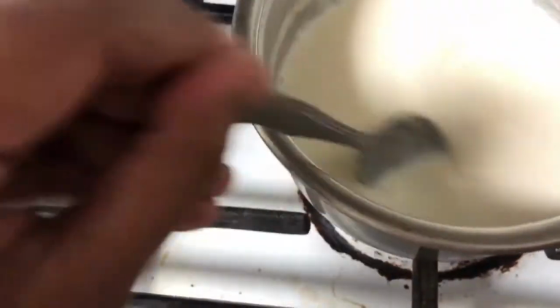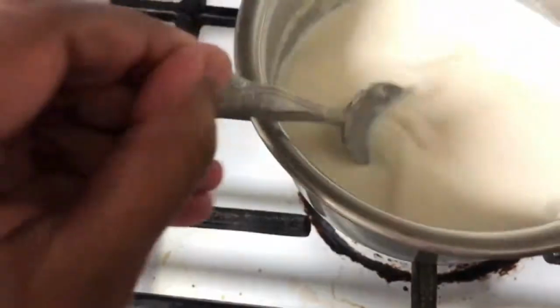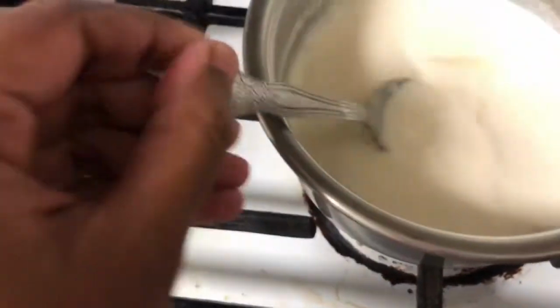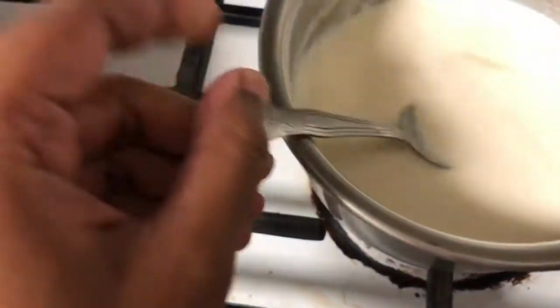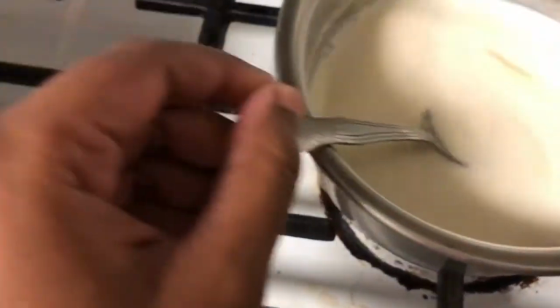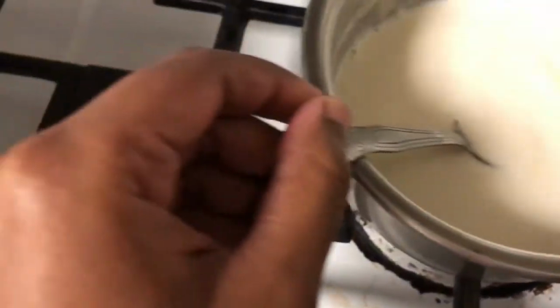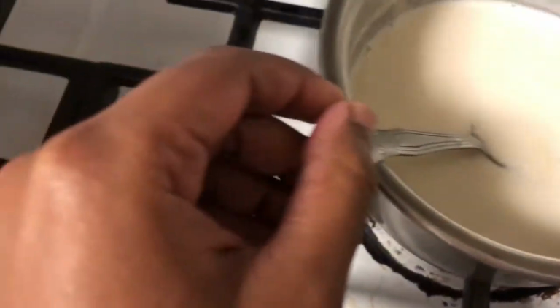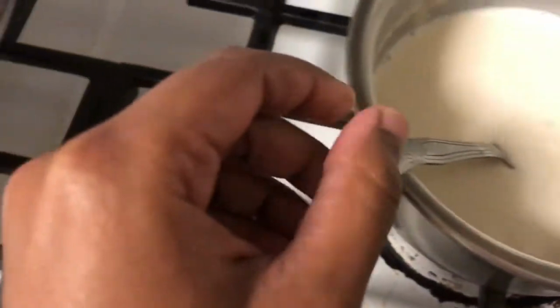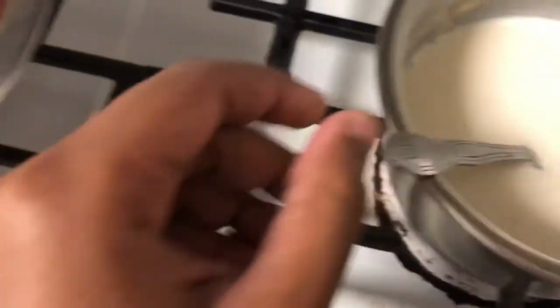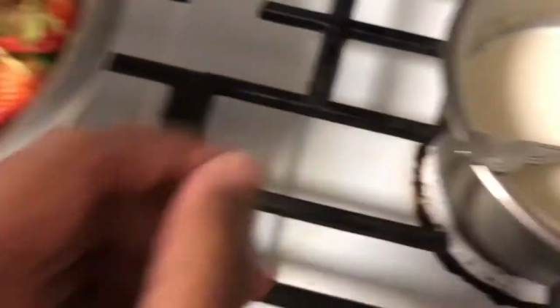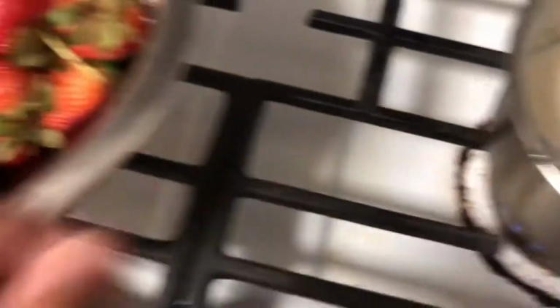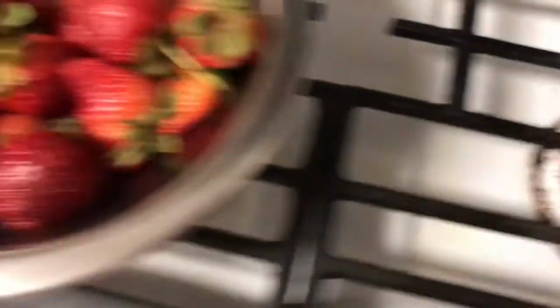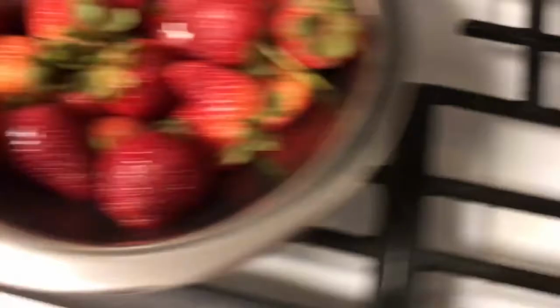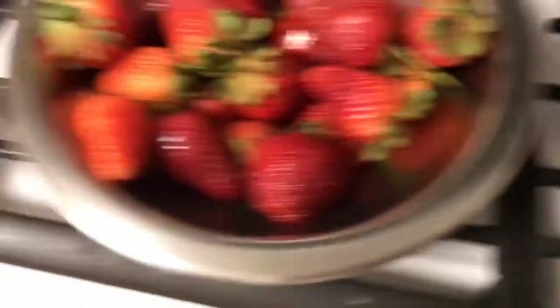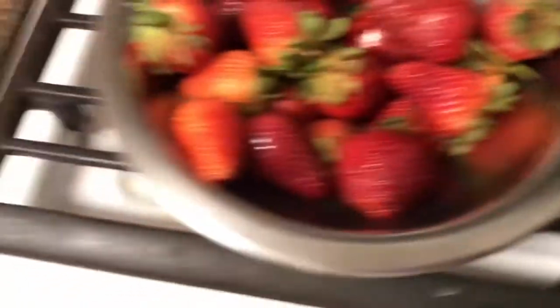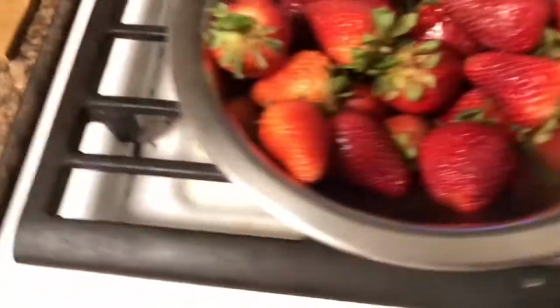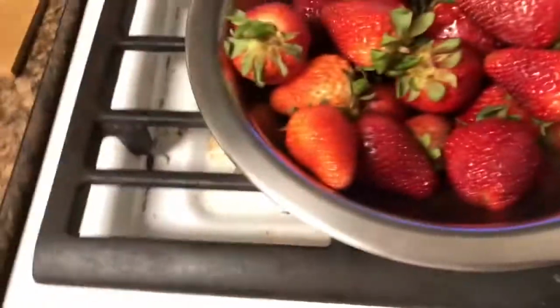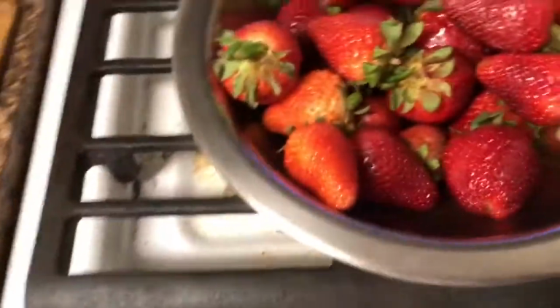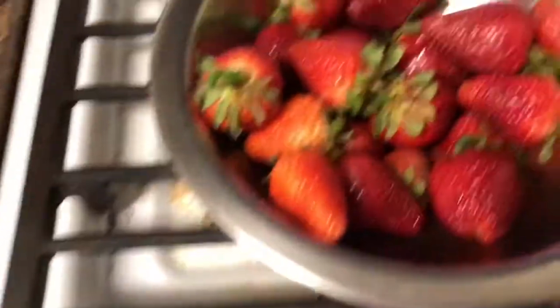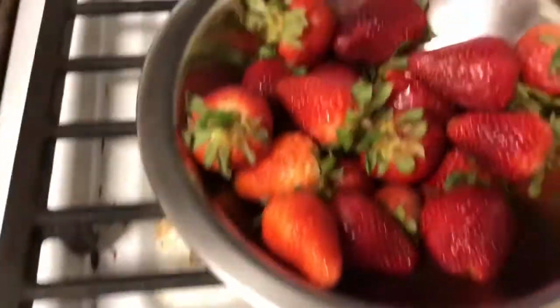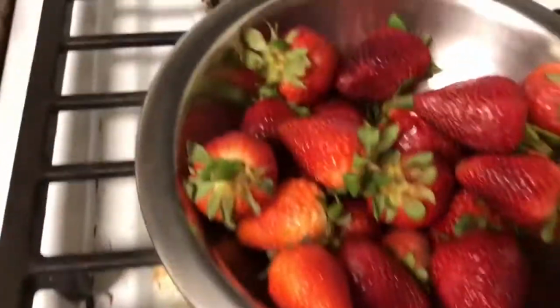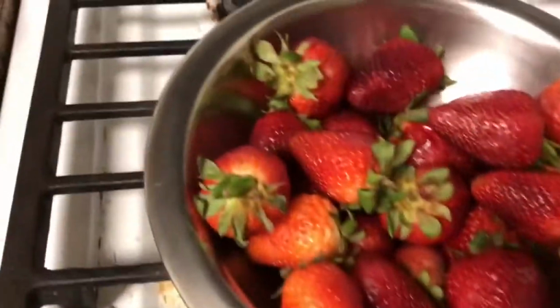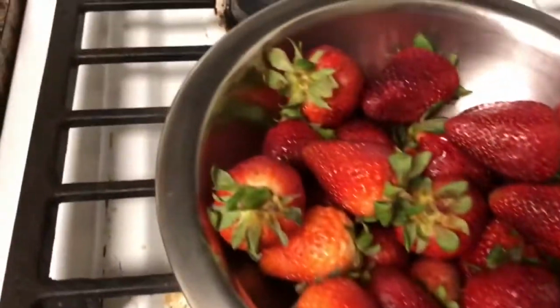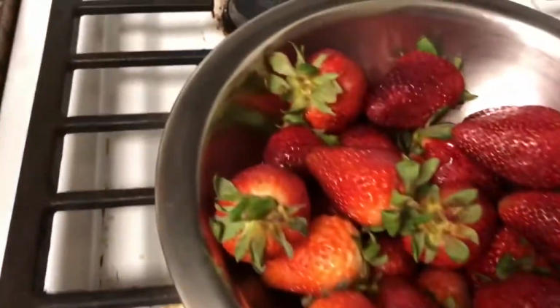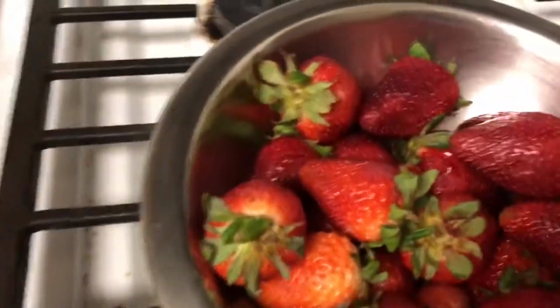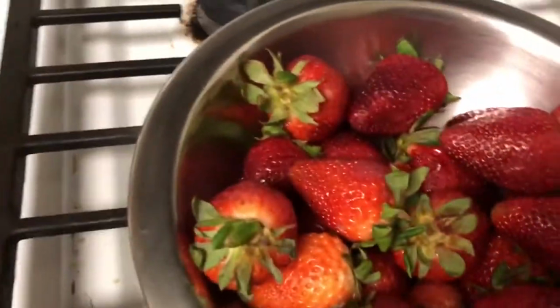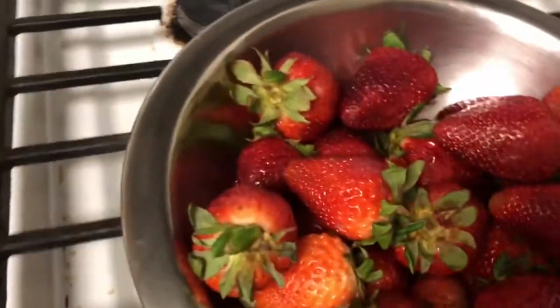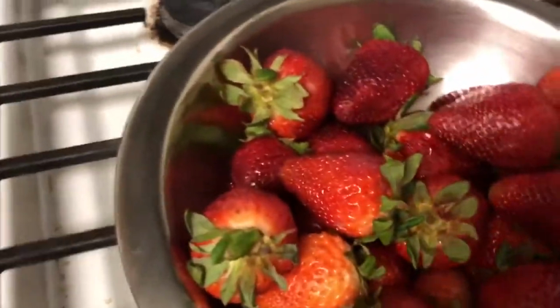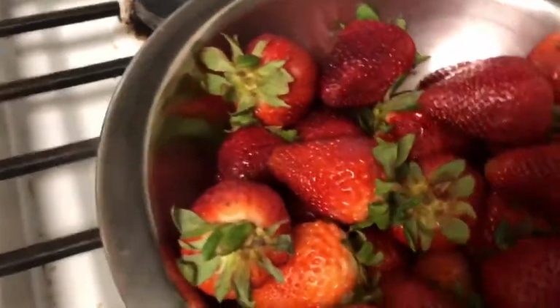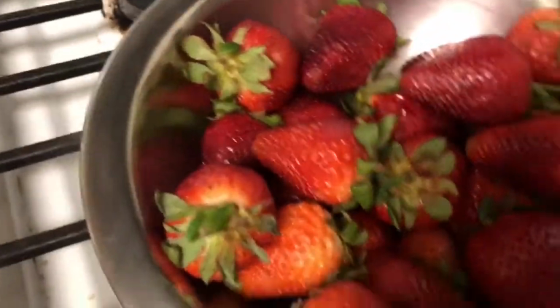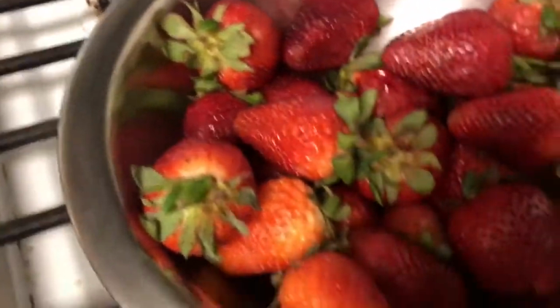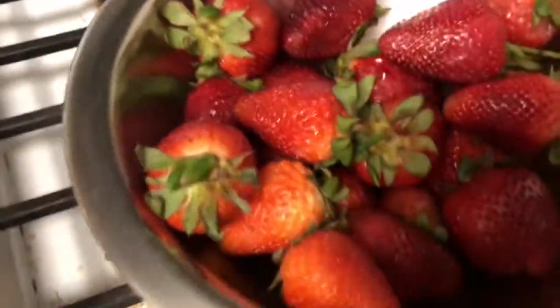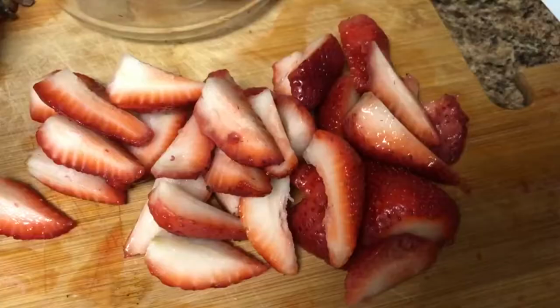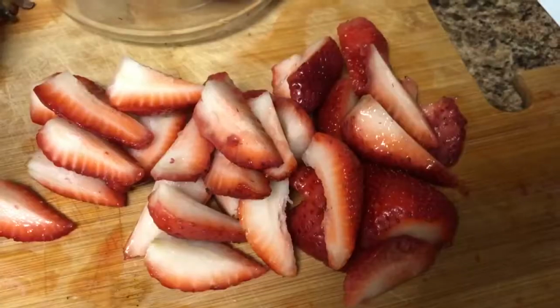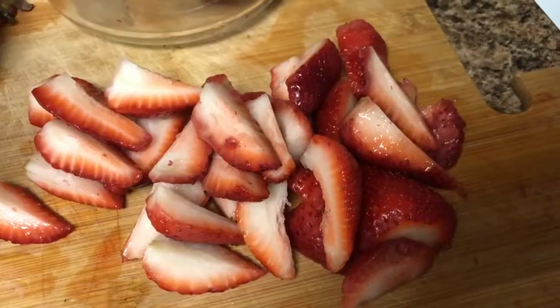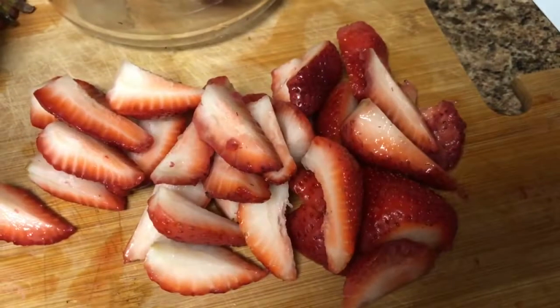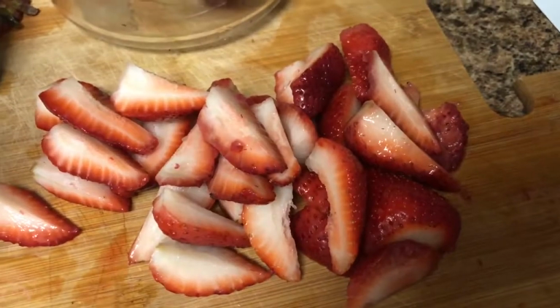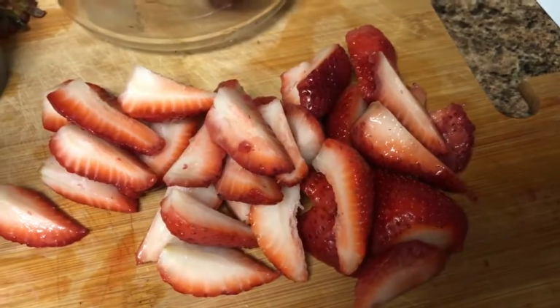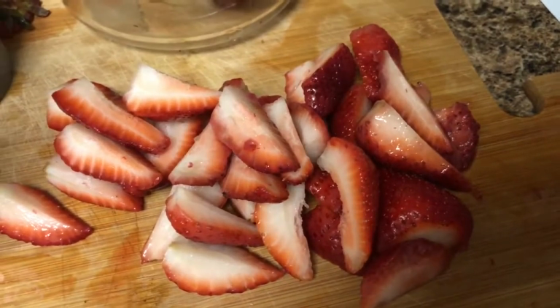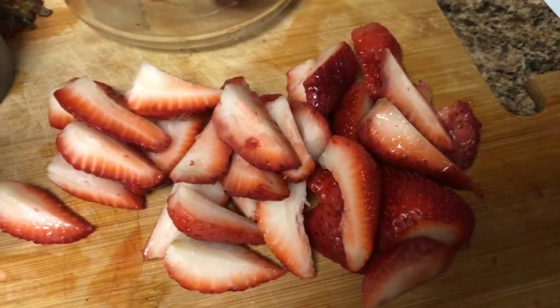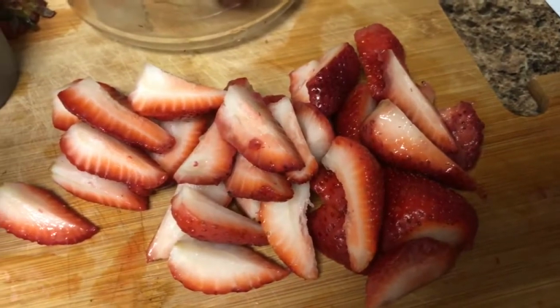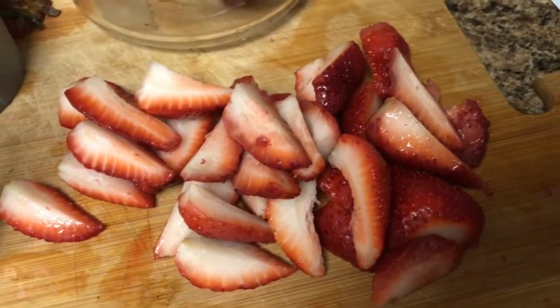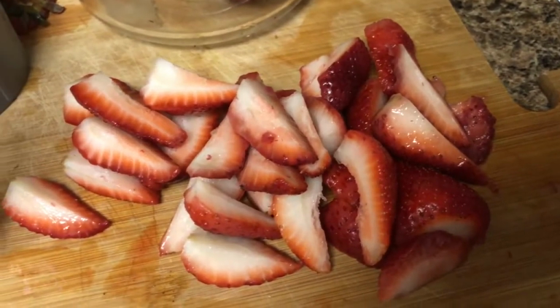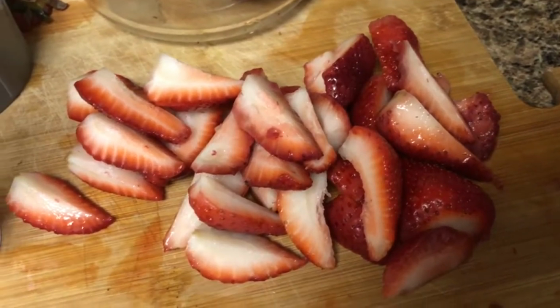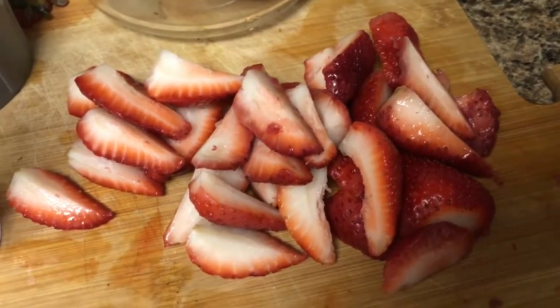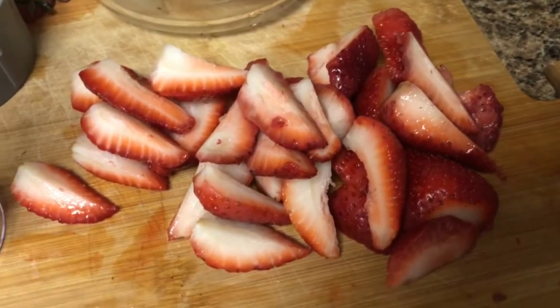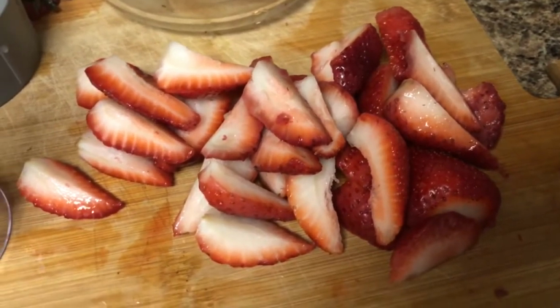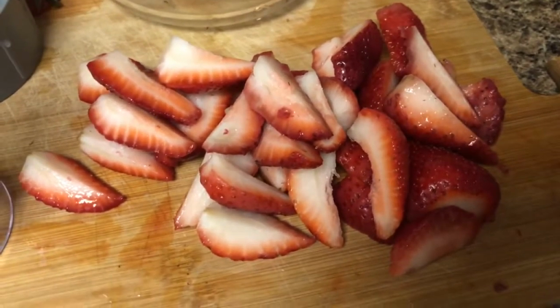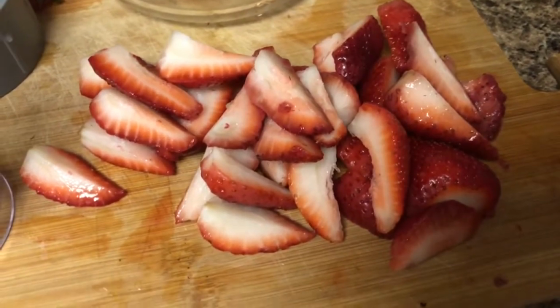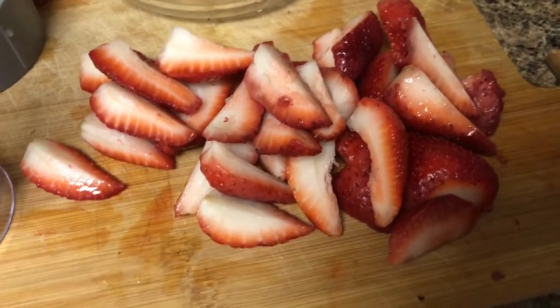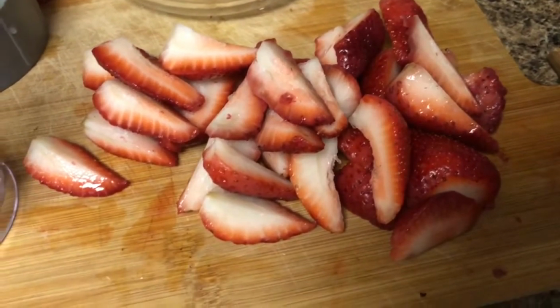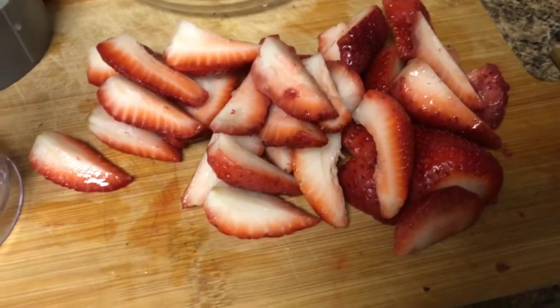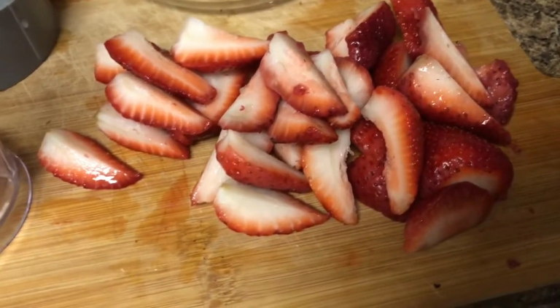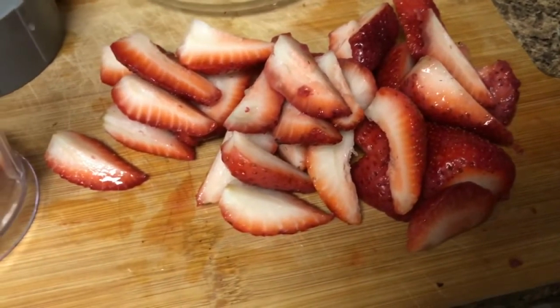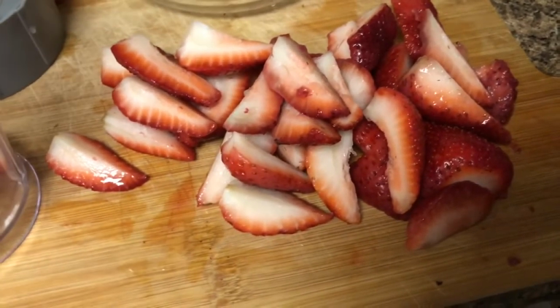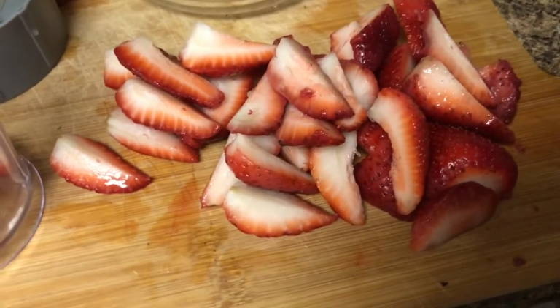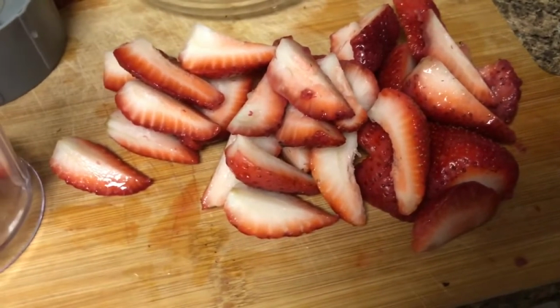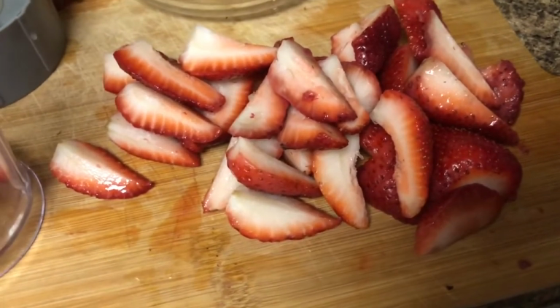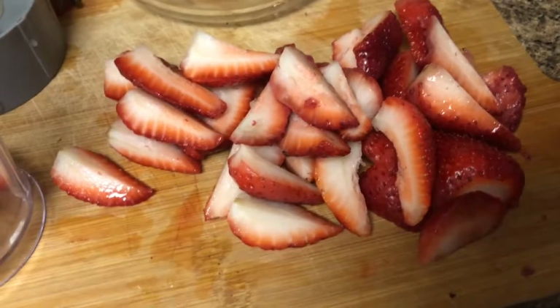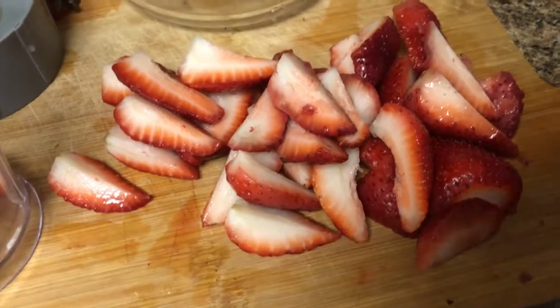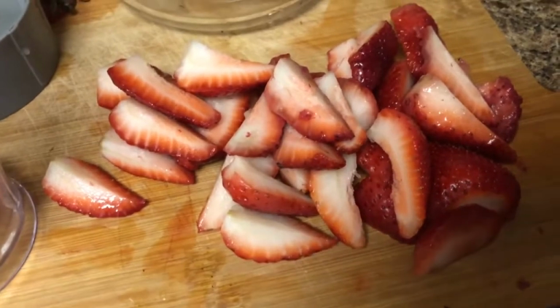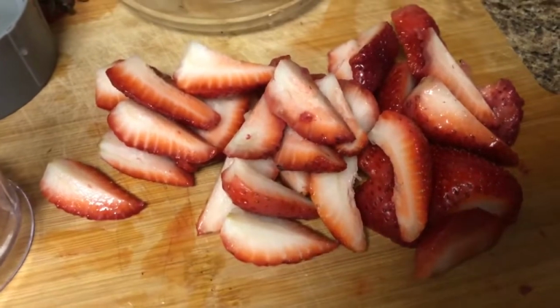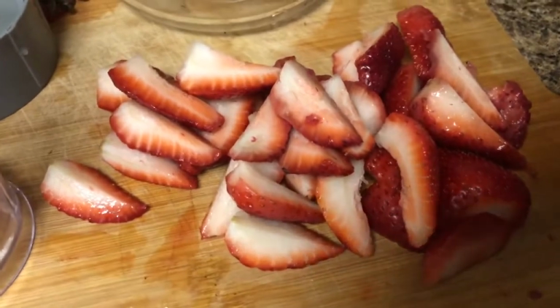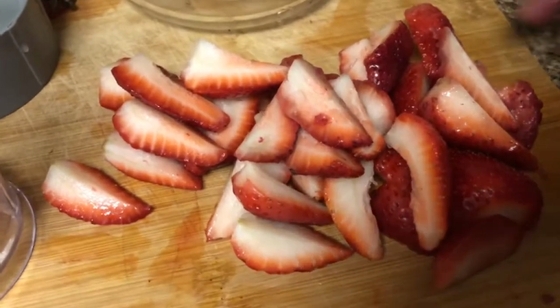In the meanwhile, let's cut the strawberries. Friends, now we have cut 10 strawberries.